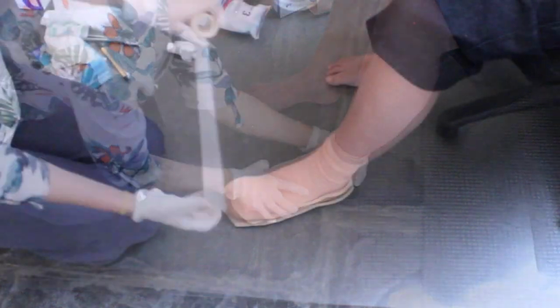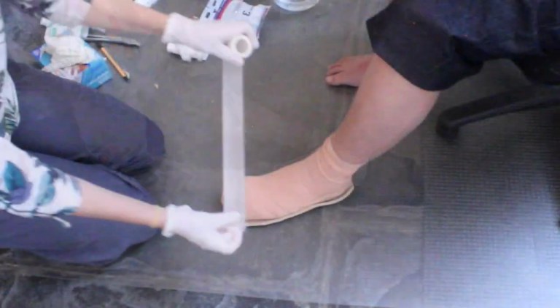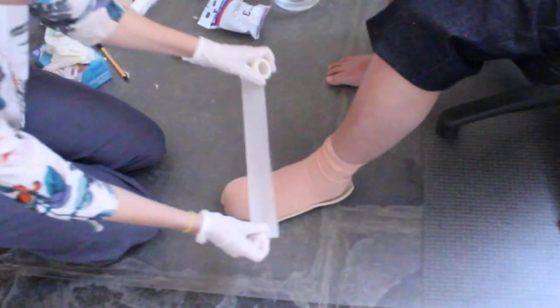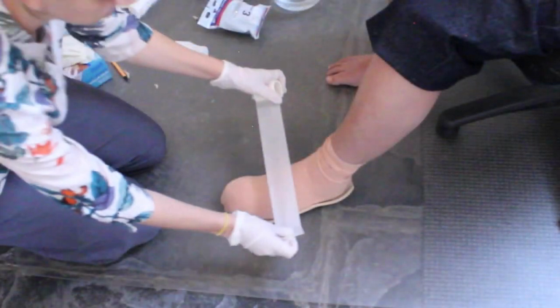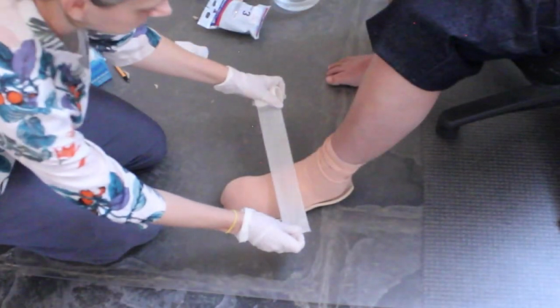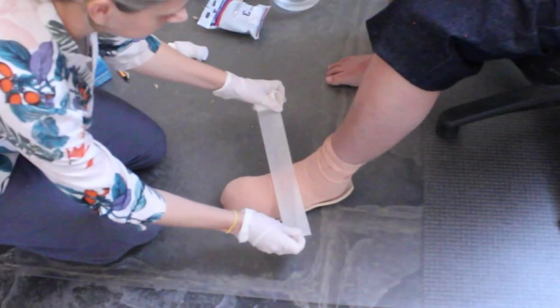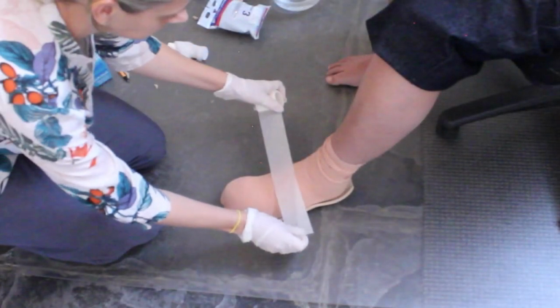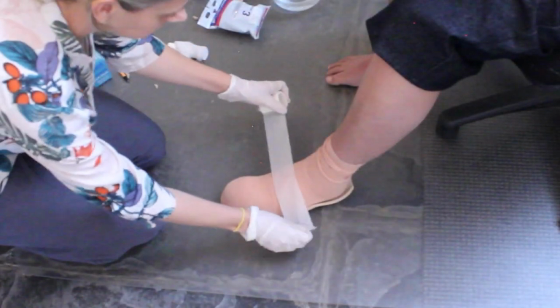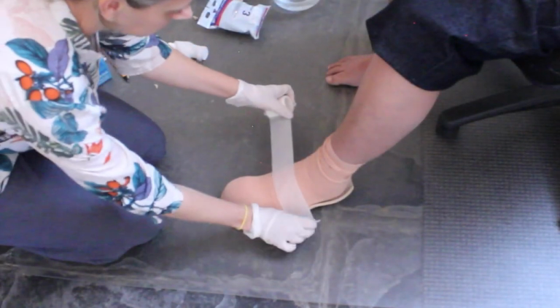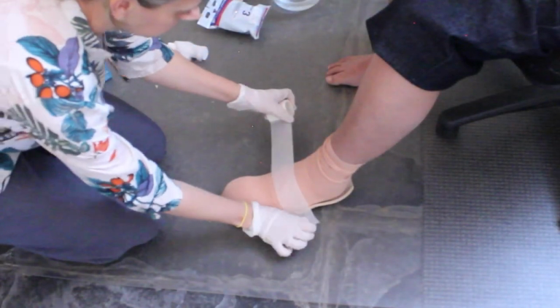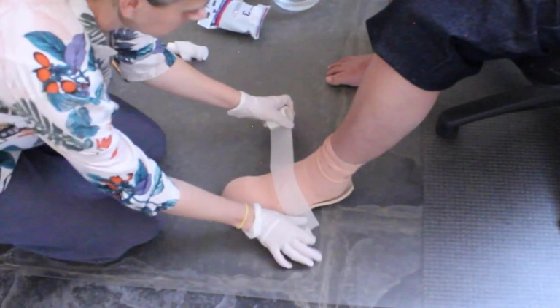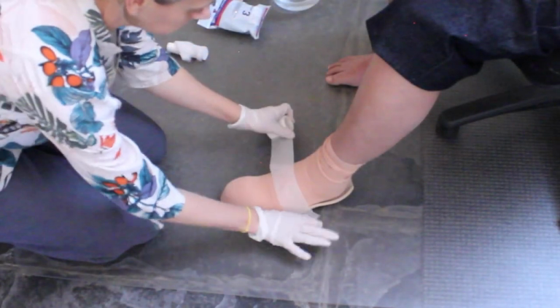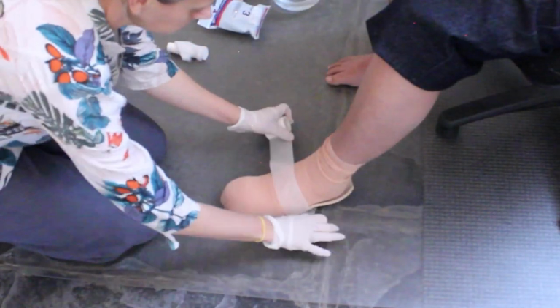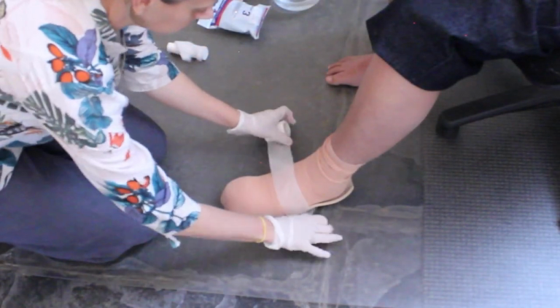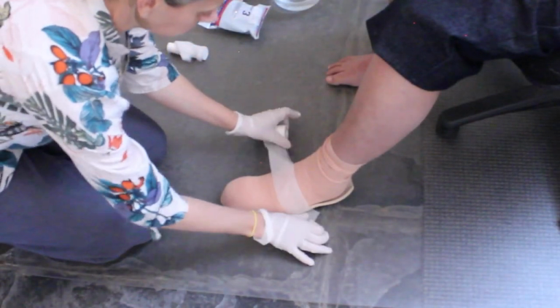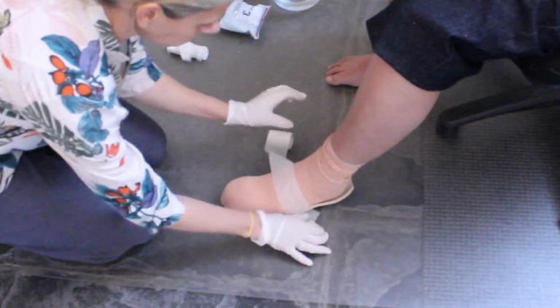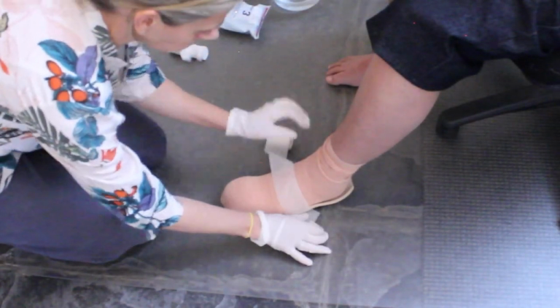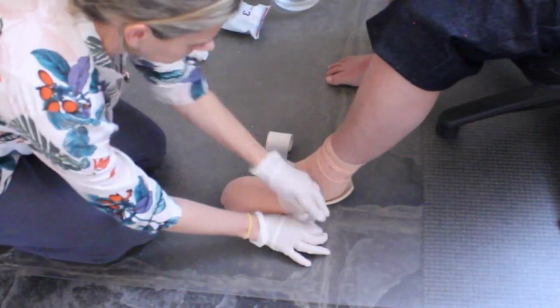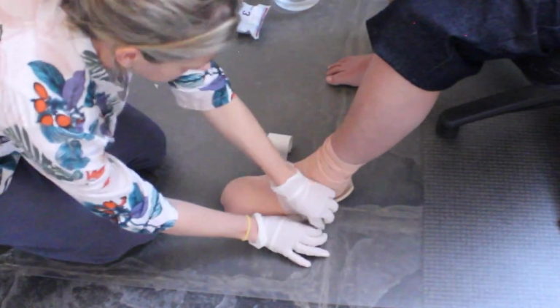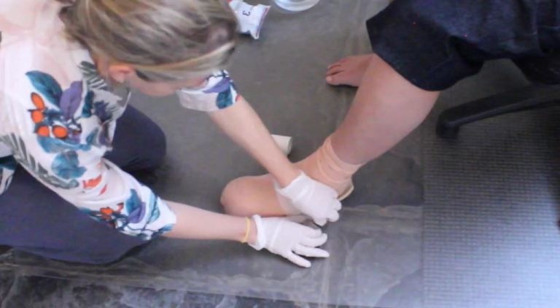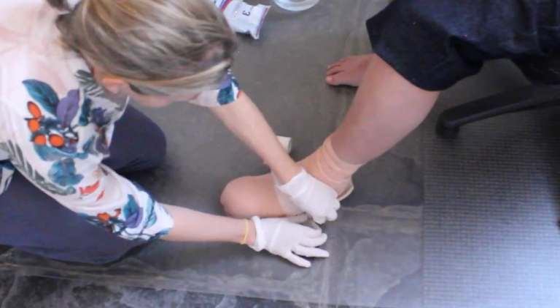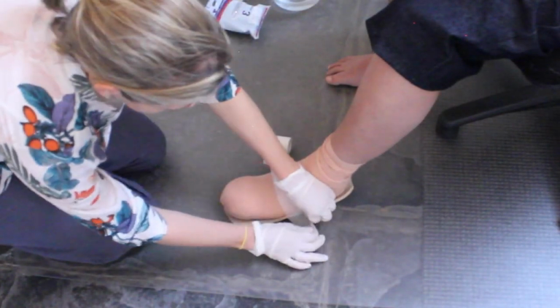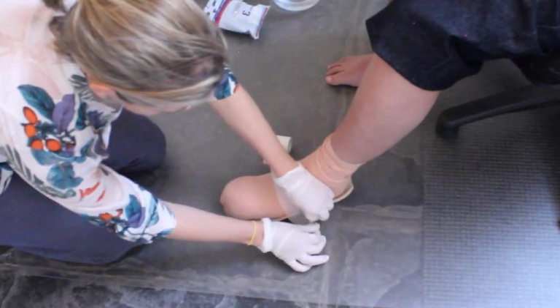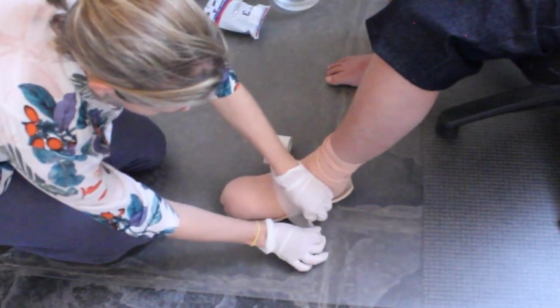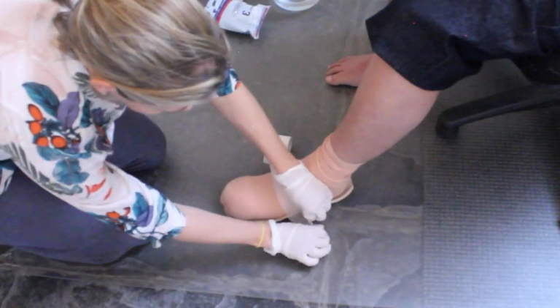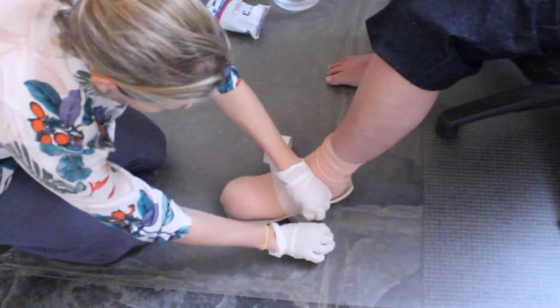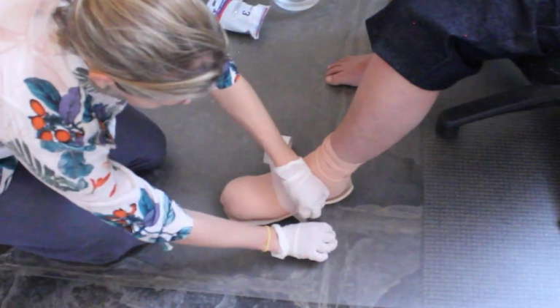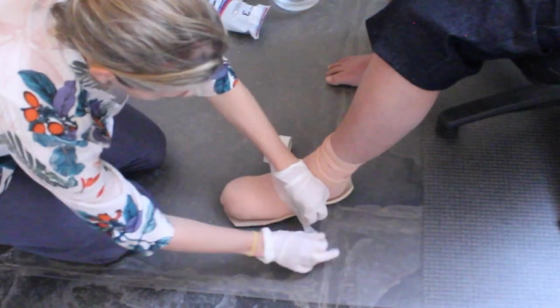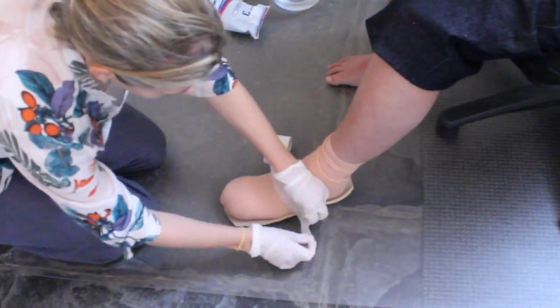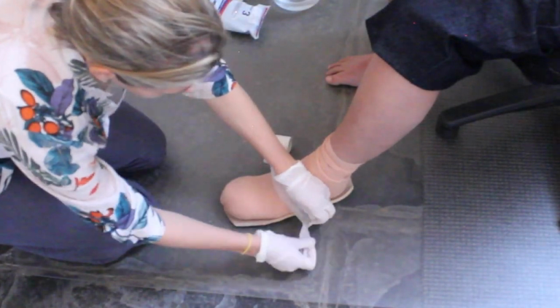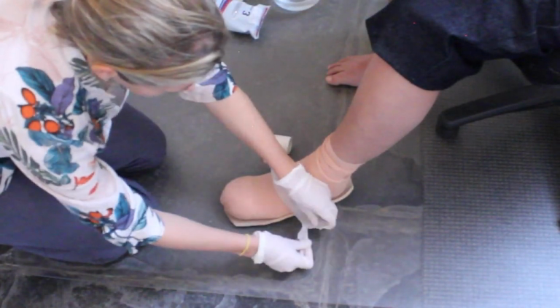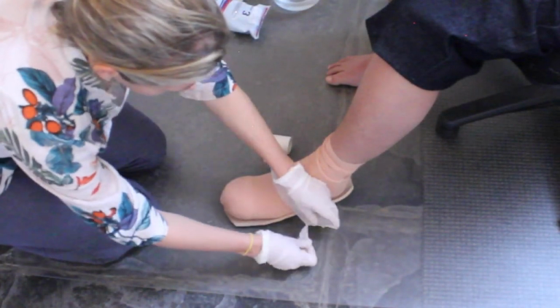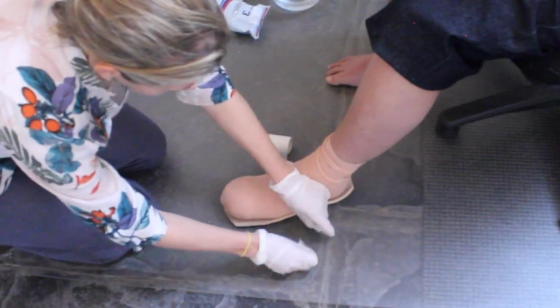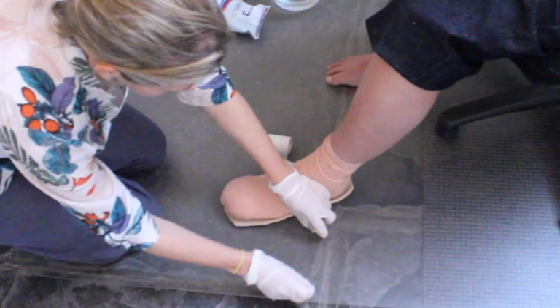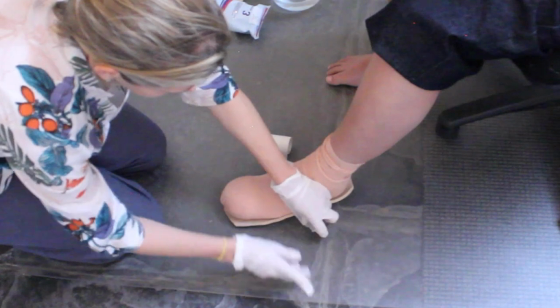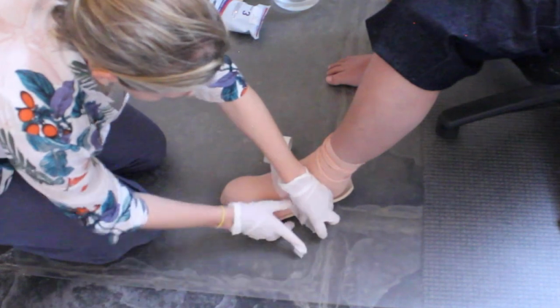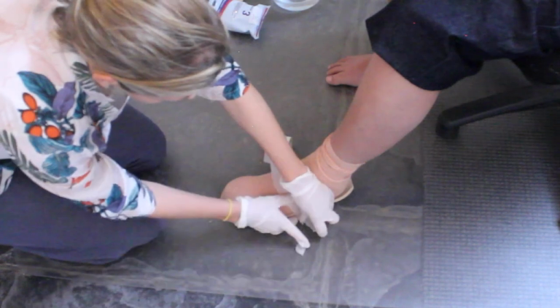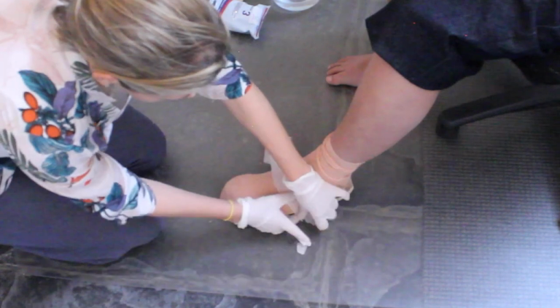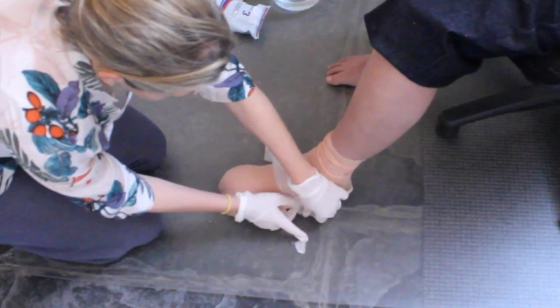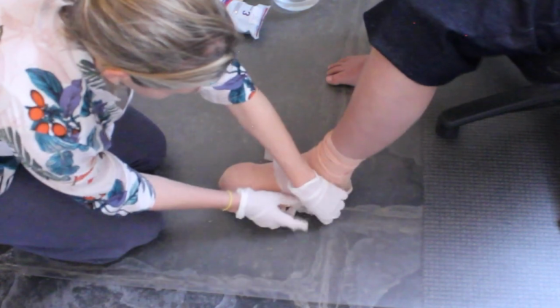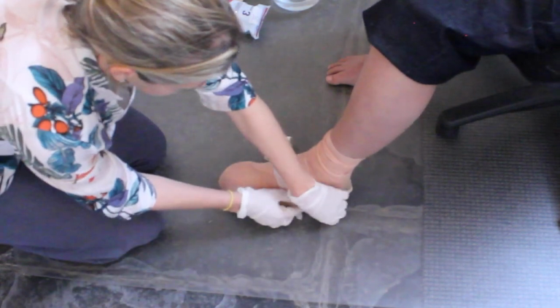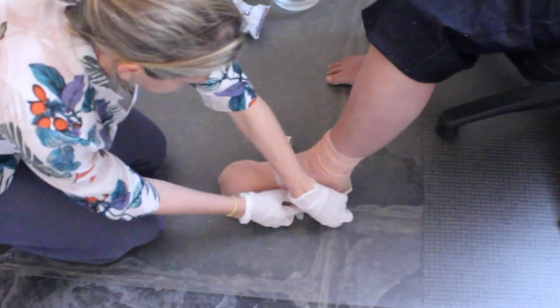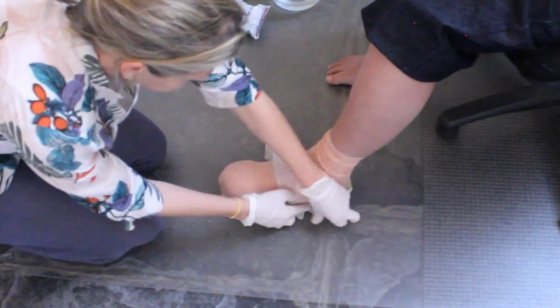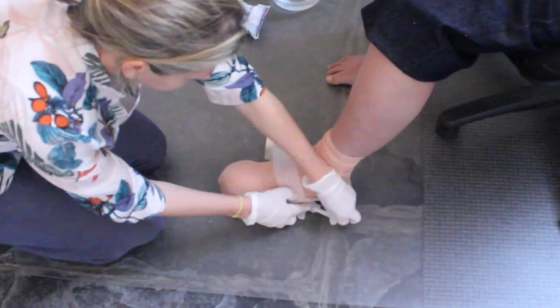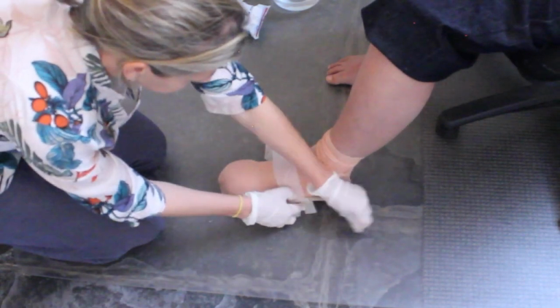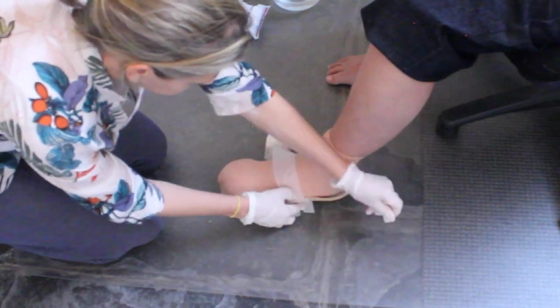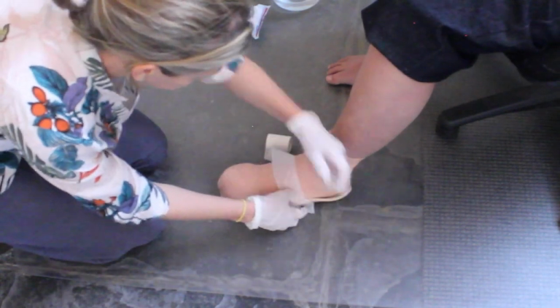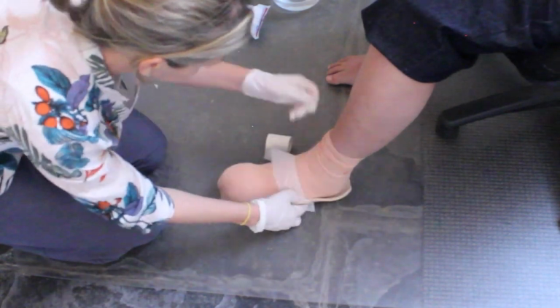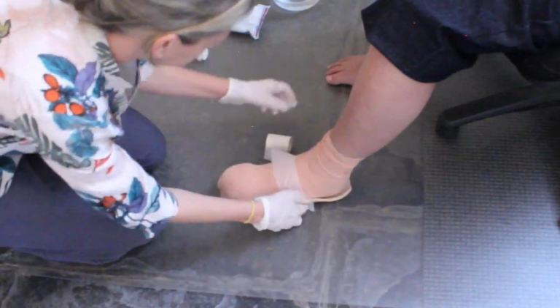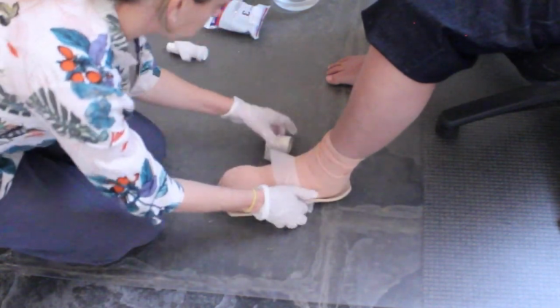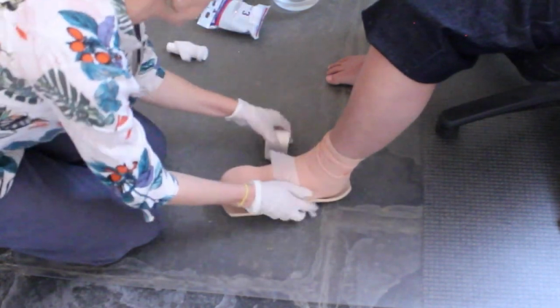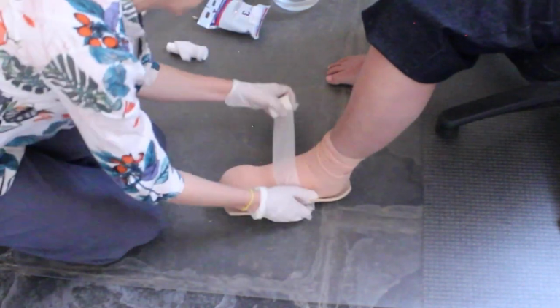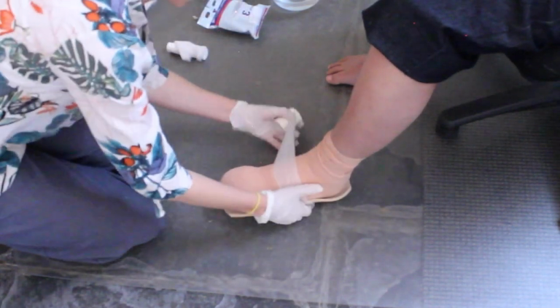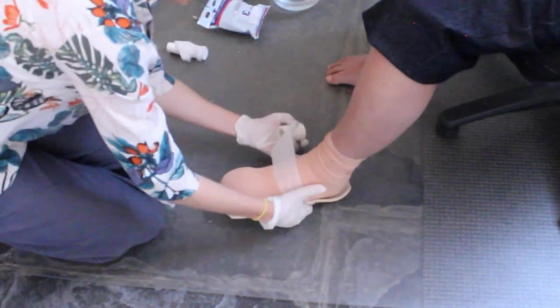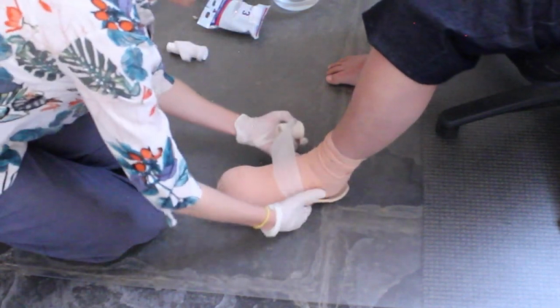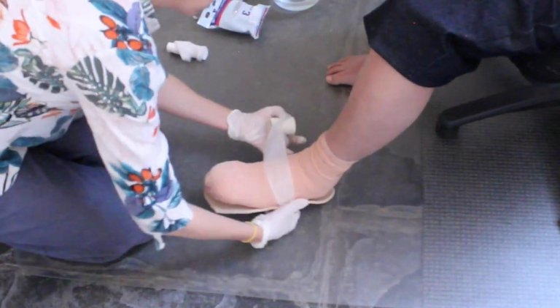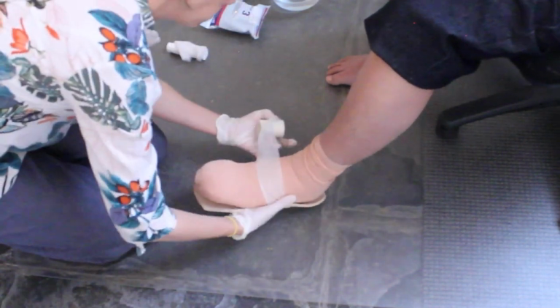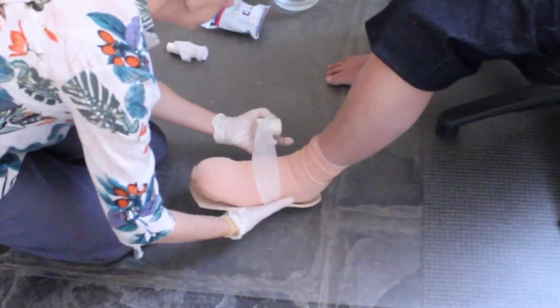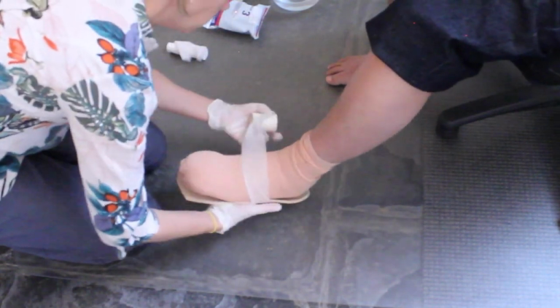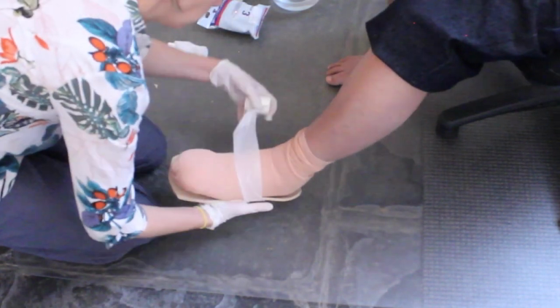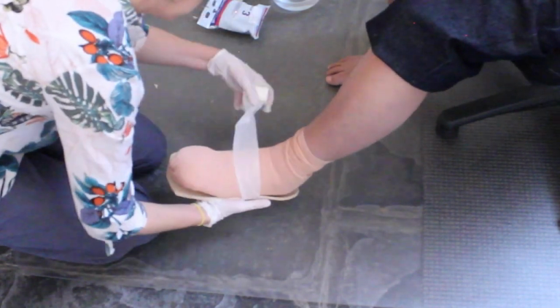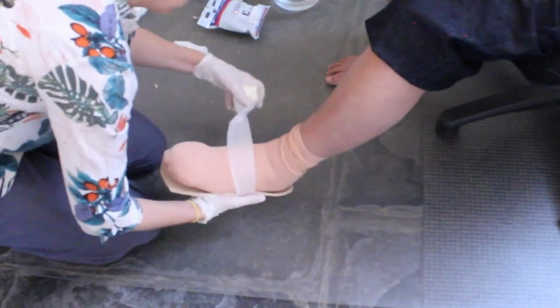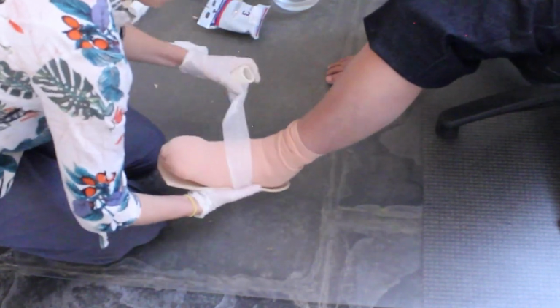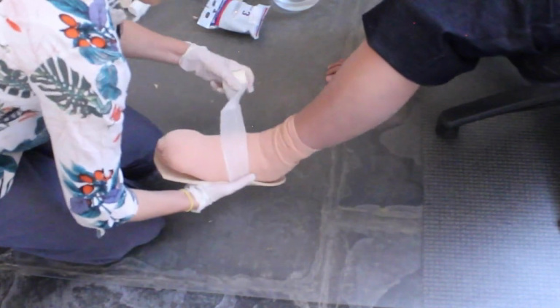Using paper tape, secure the EVA to the bottom of the foot.